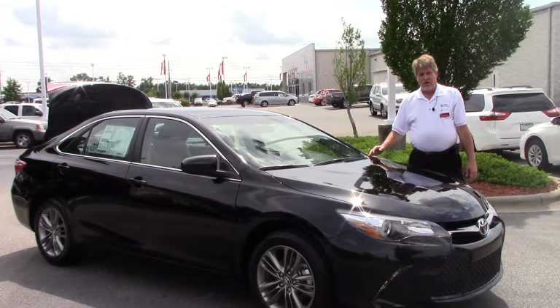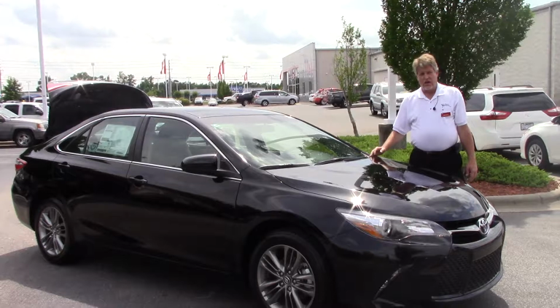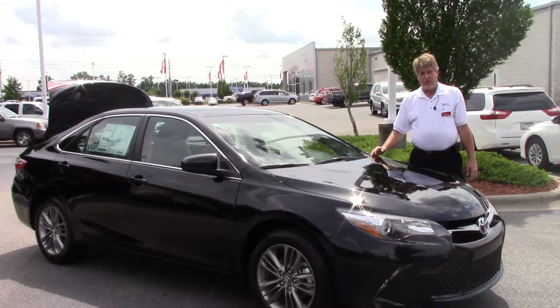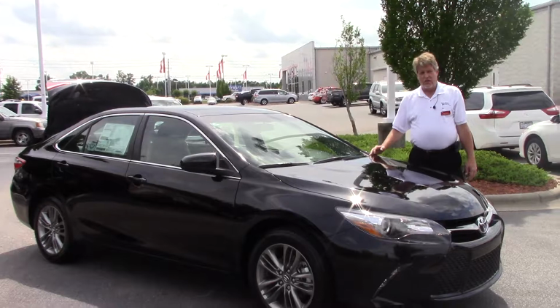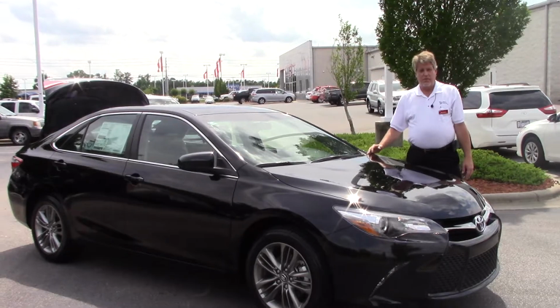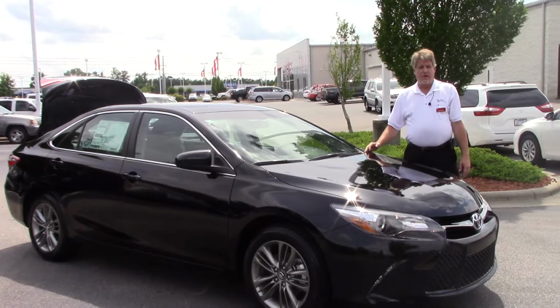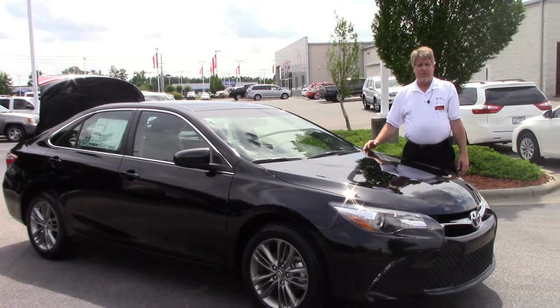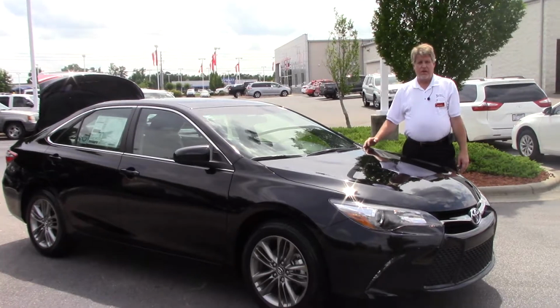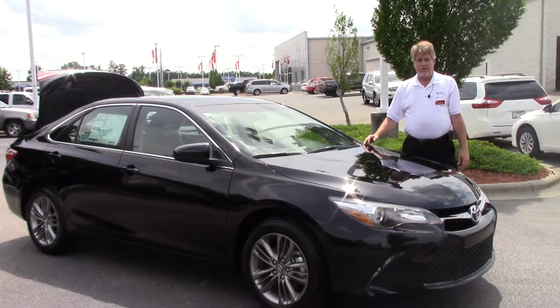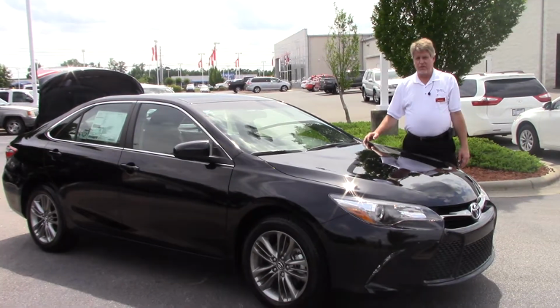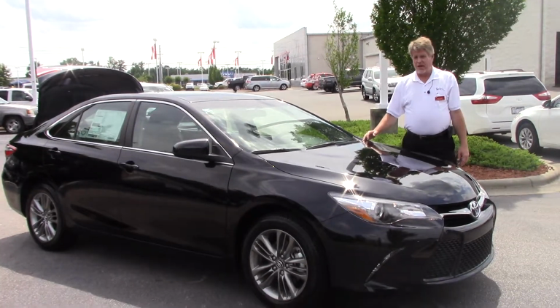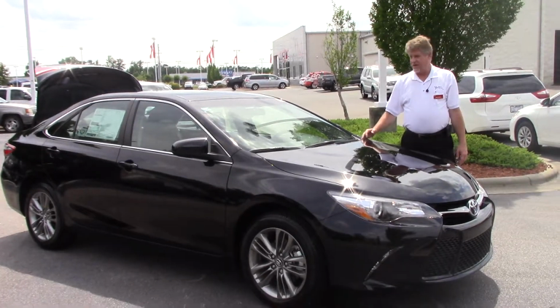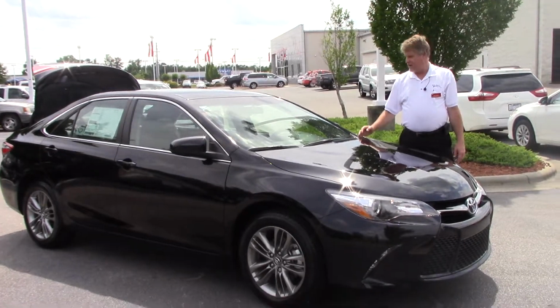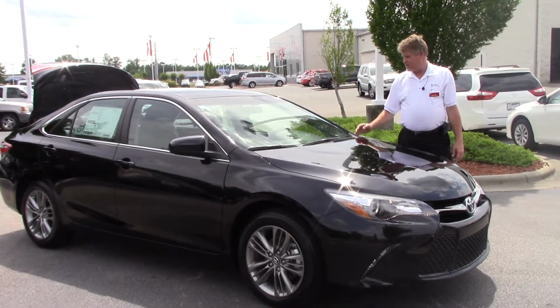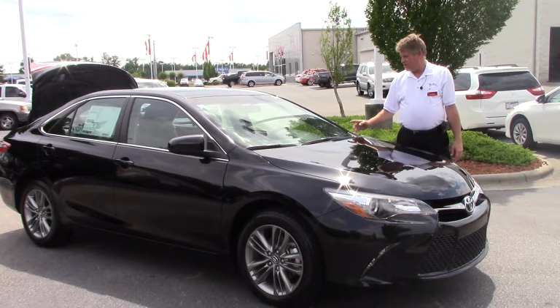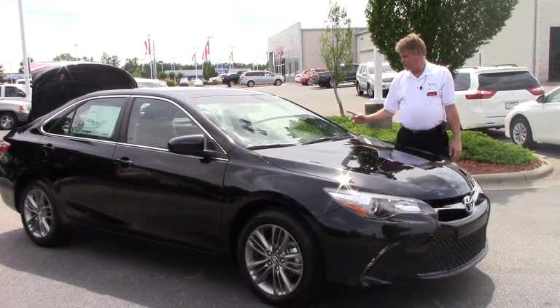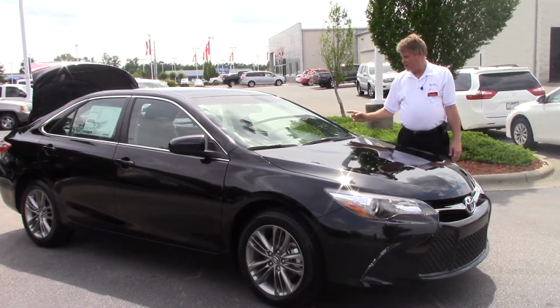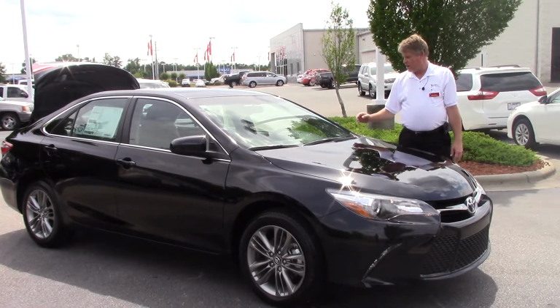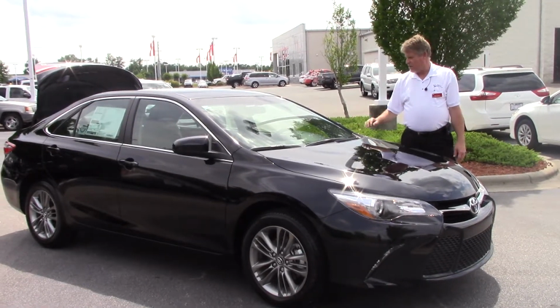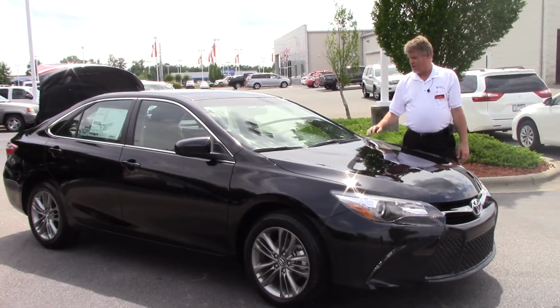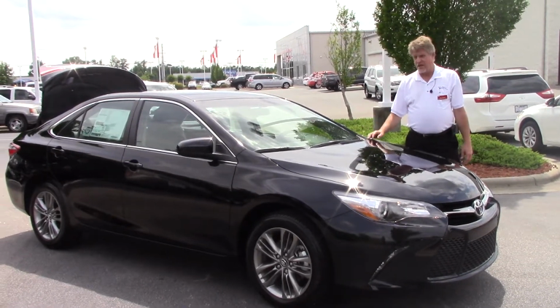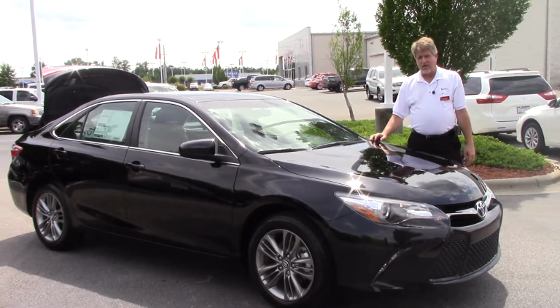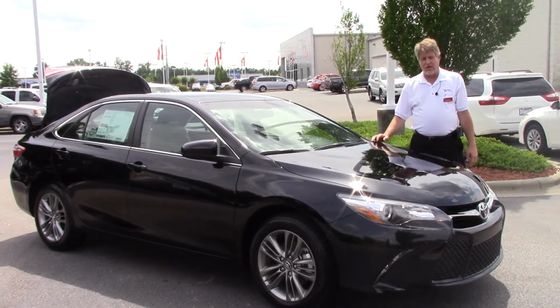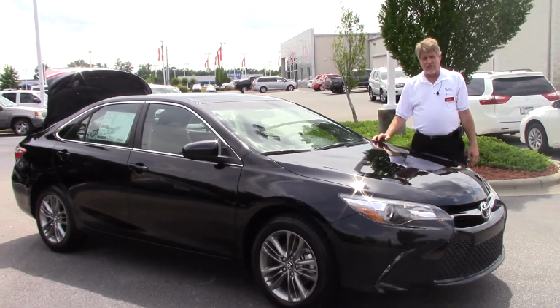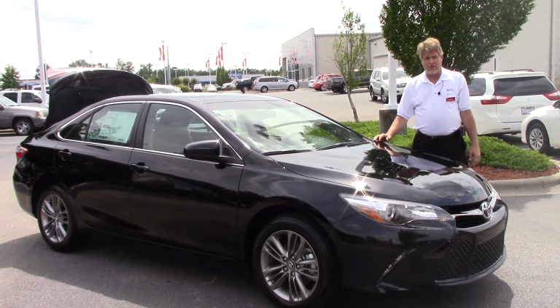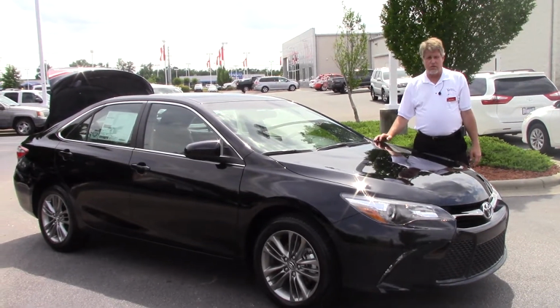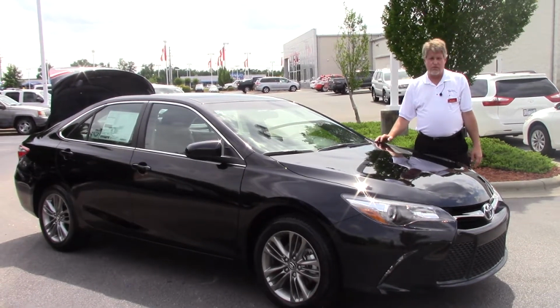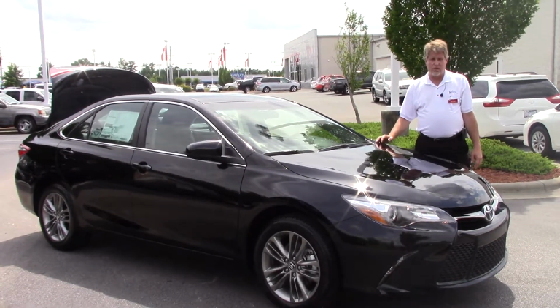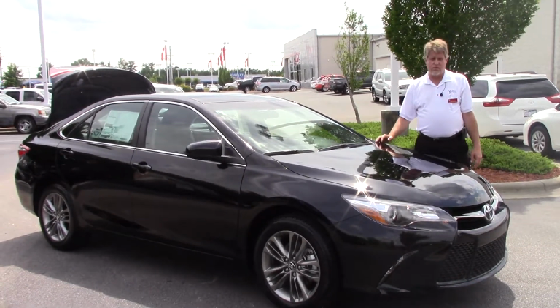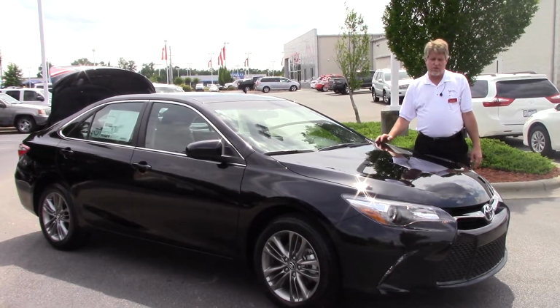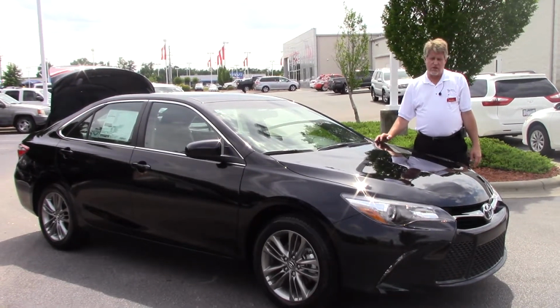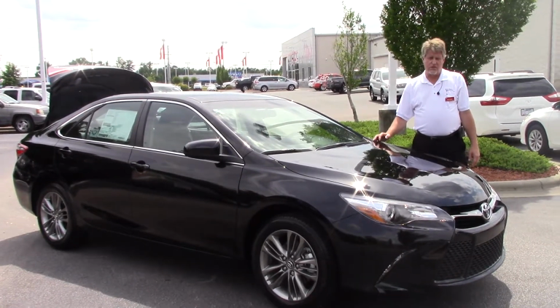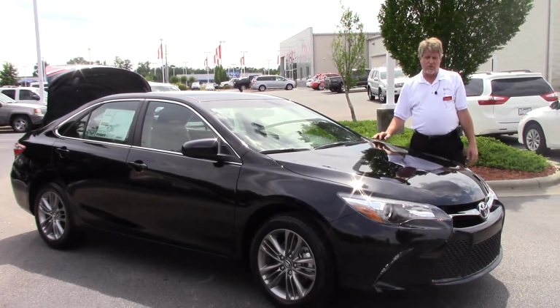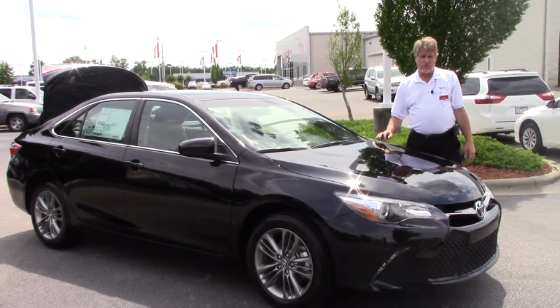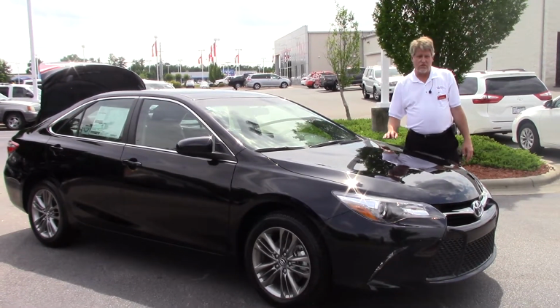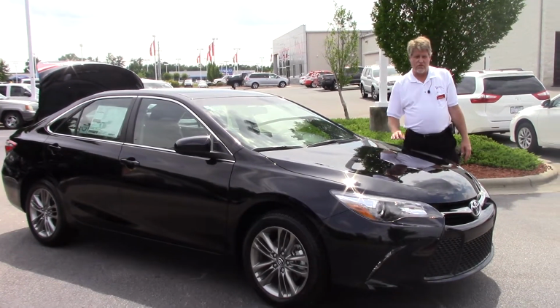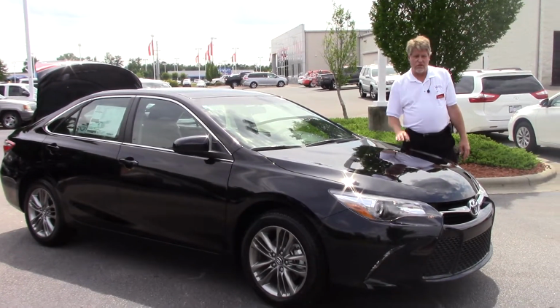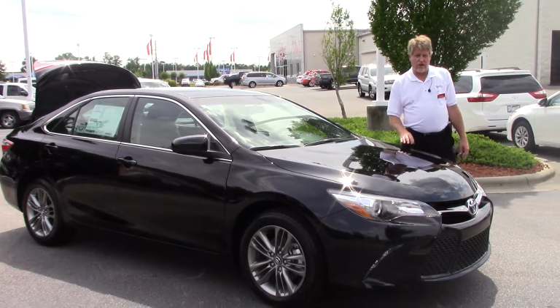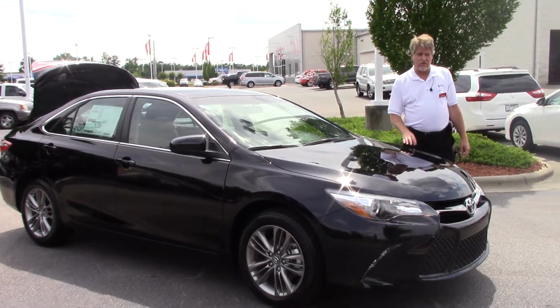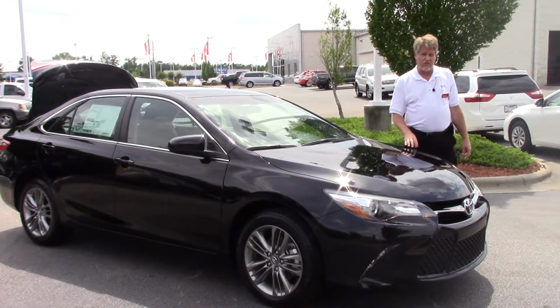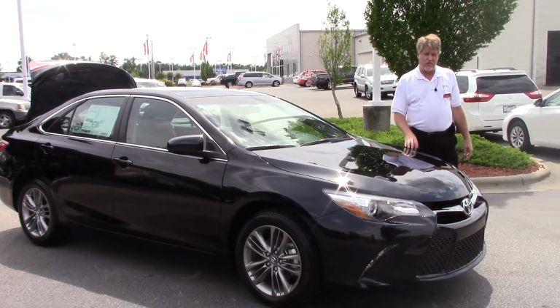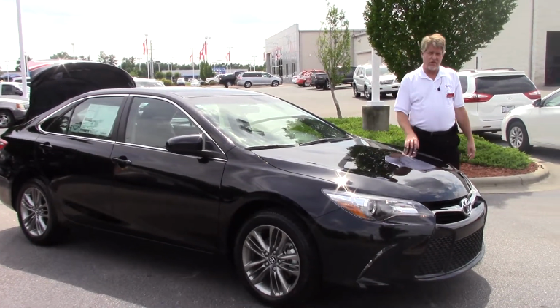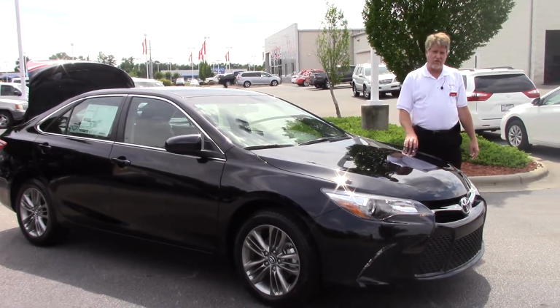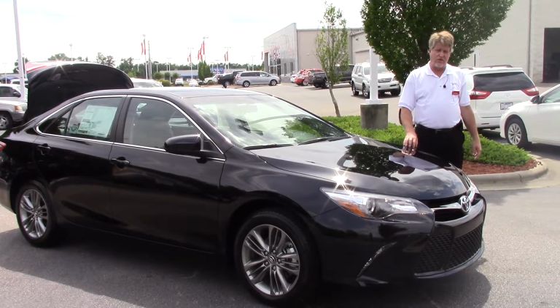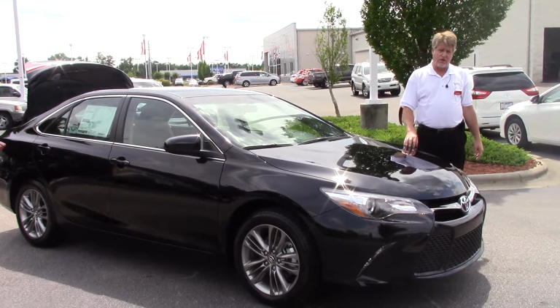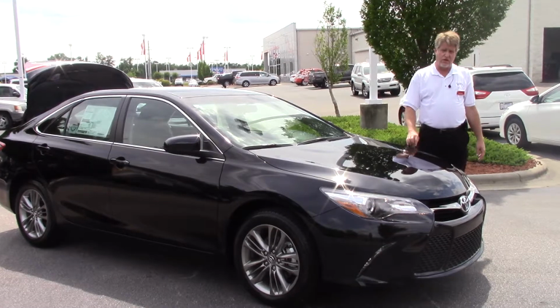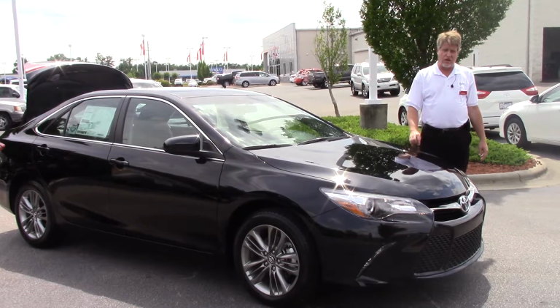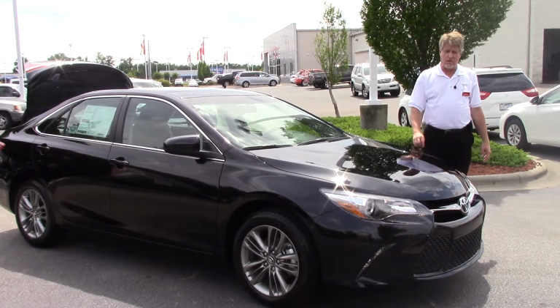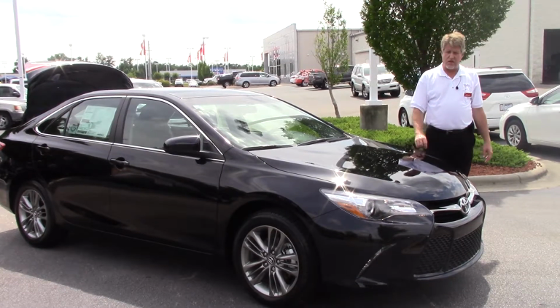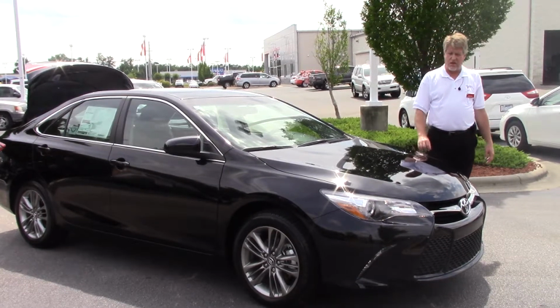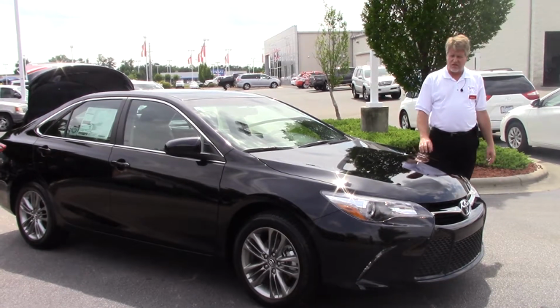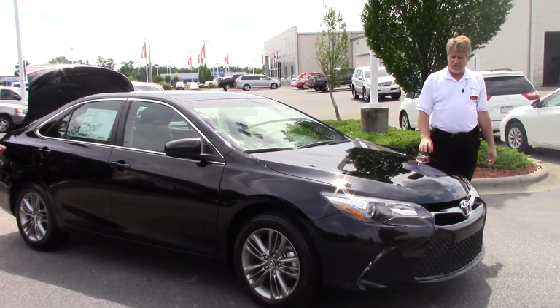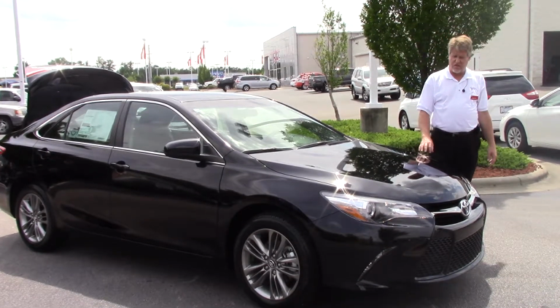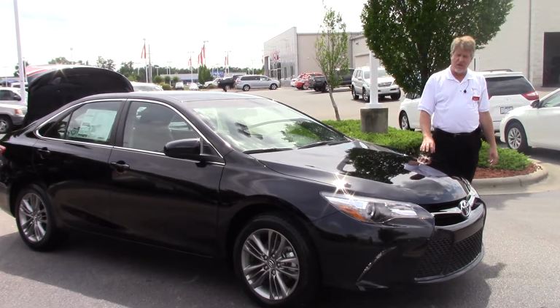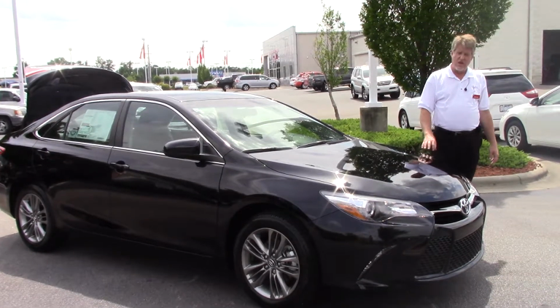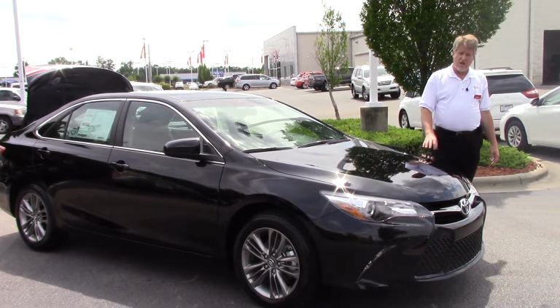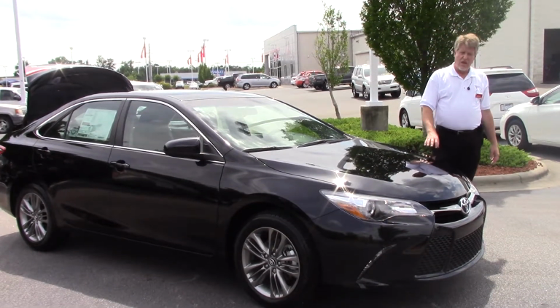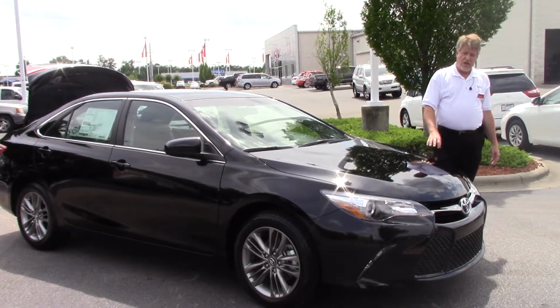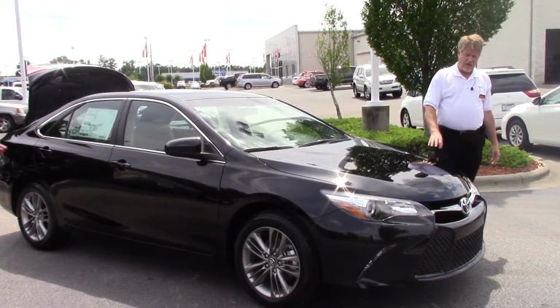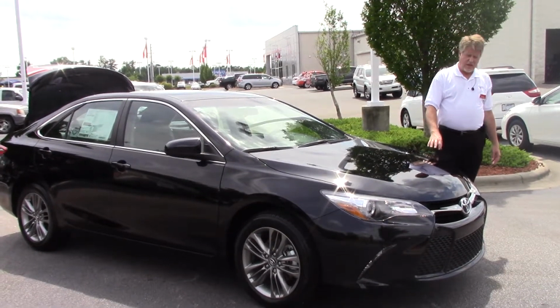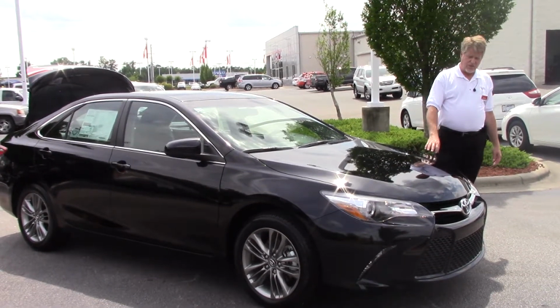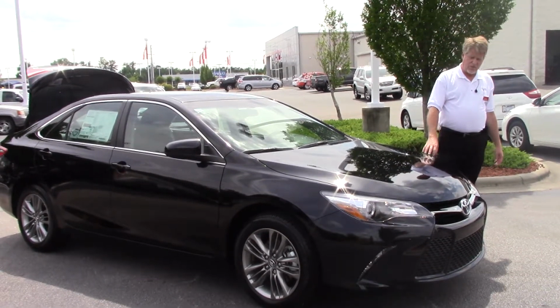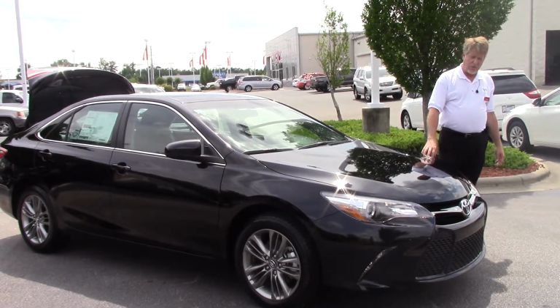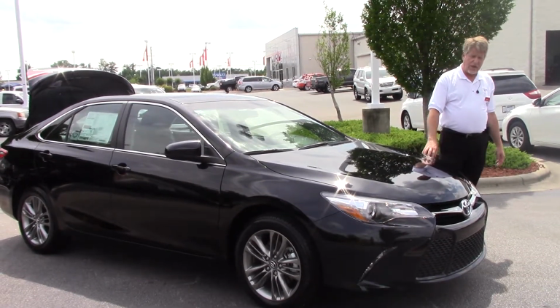Good afternoon, everybody. My name is Mike Daniels, and we're going to talk about TN-0330s of a 2017 Toyota Camry SE in Attitude Black.